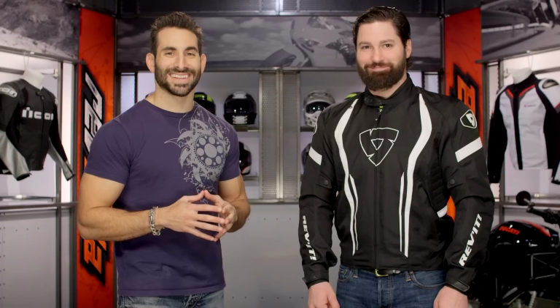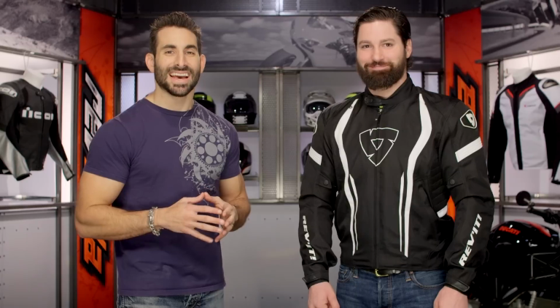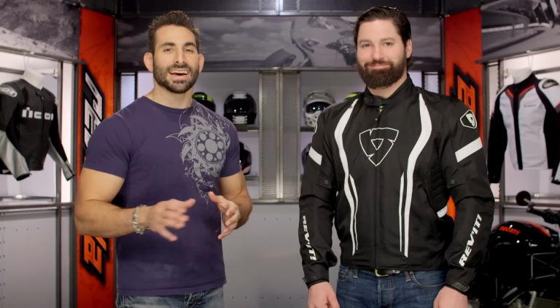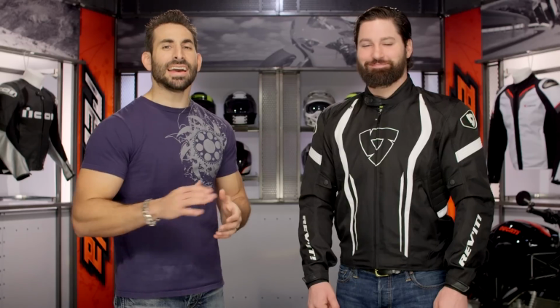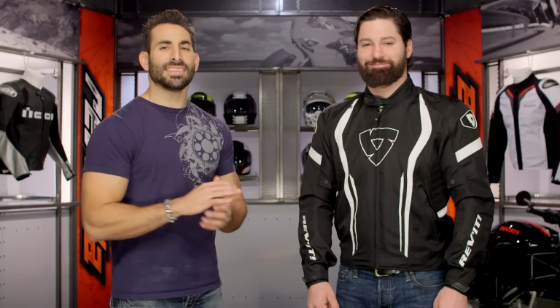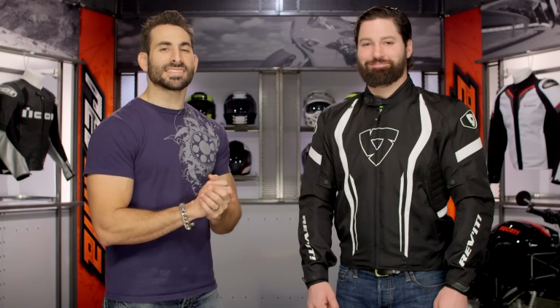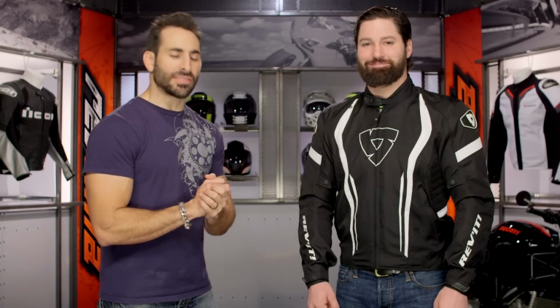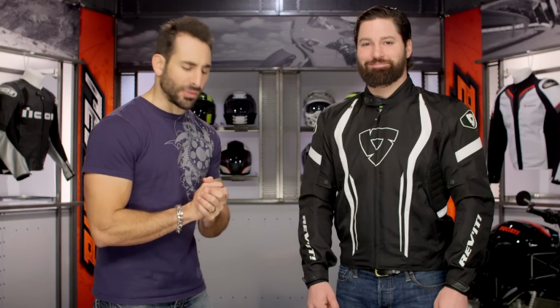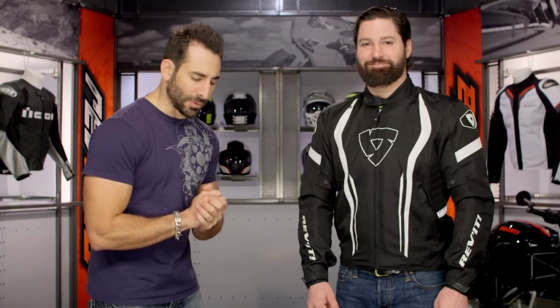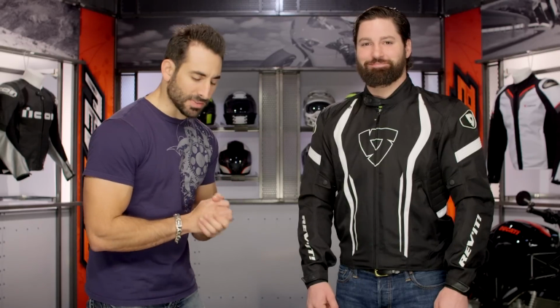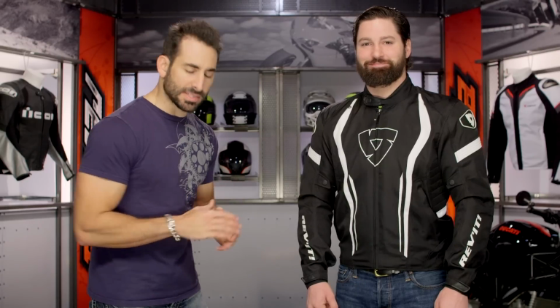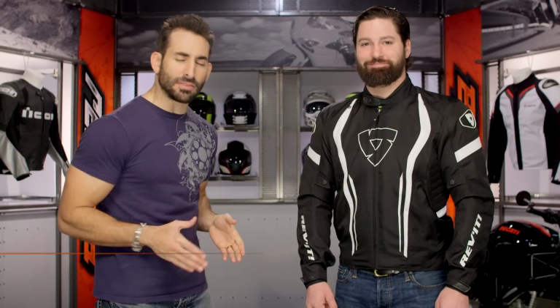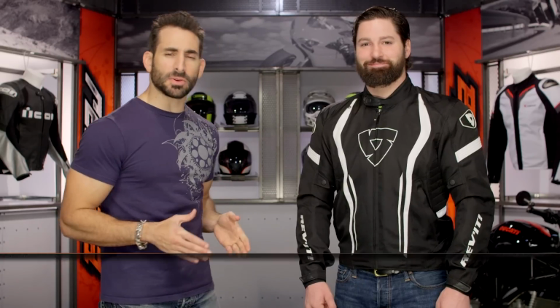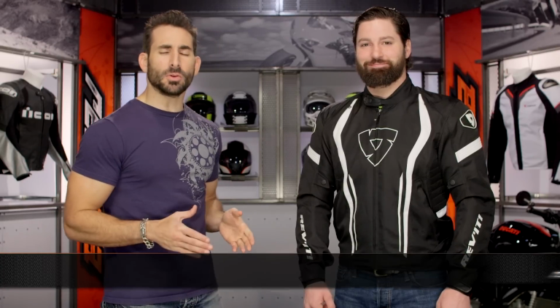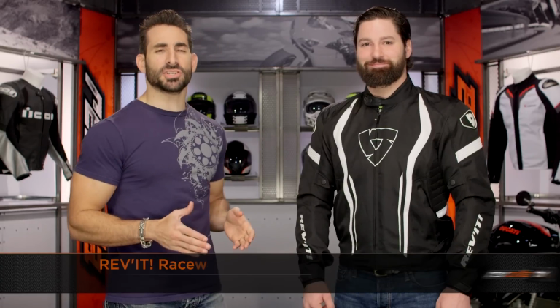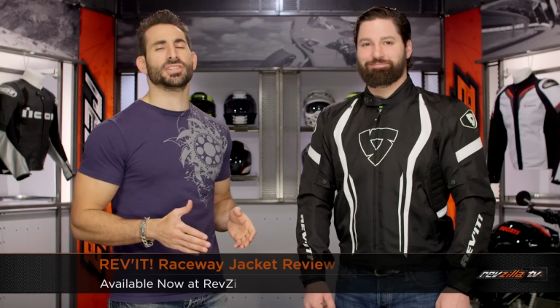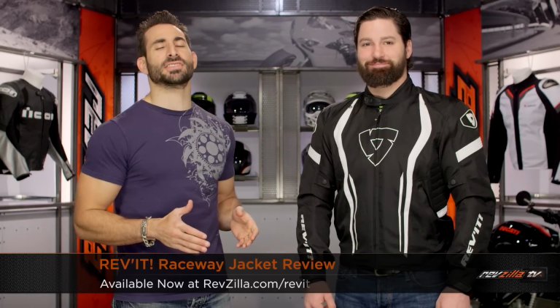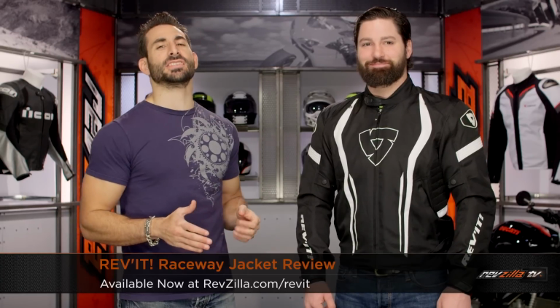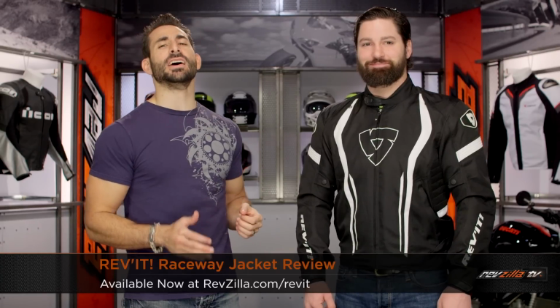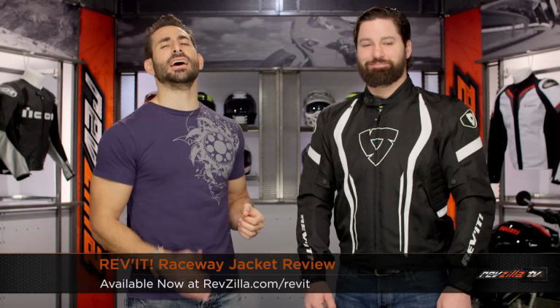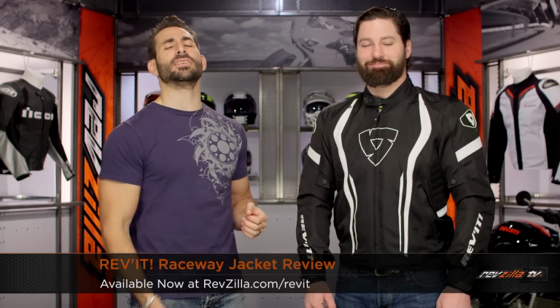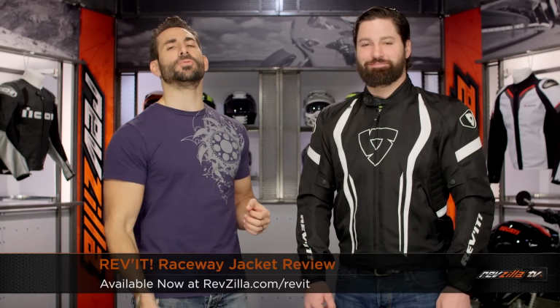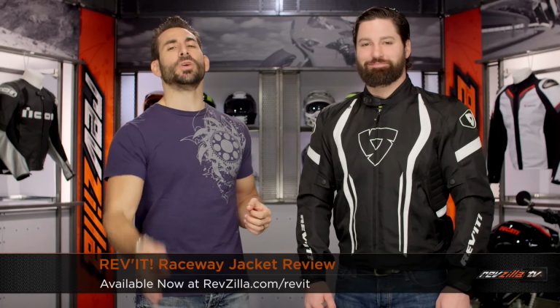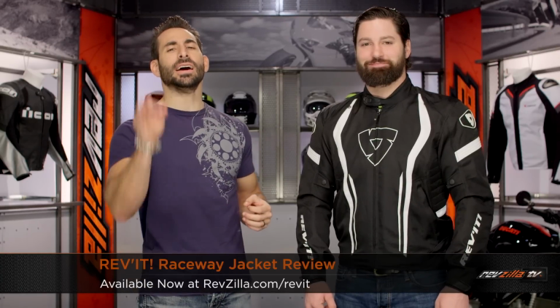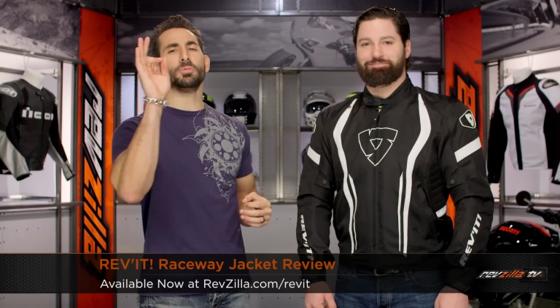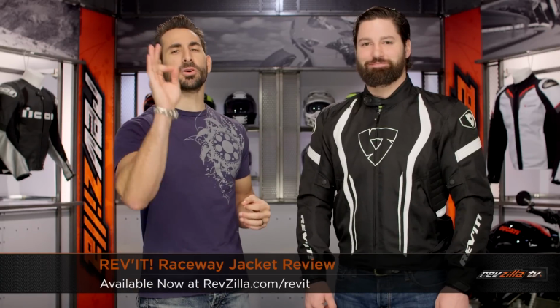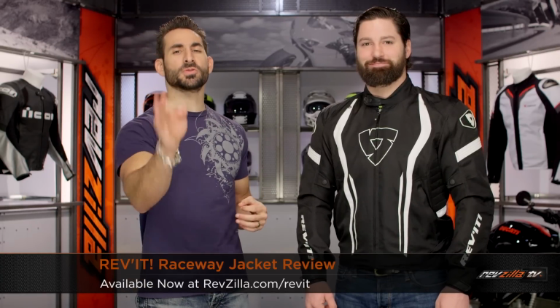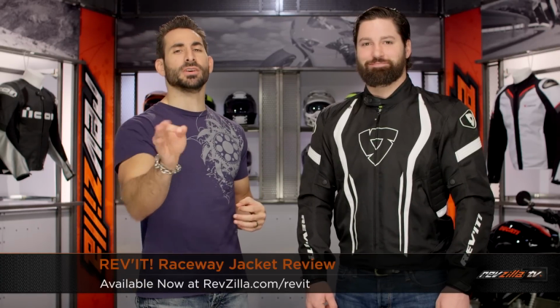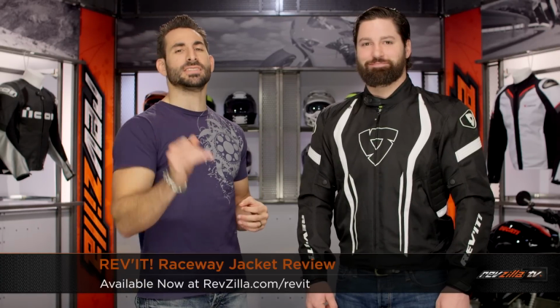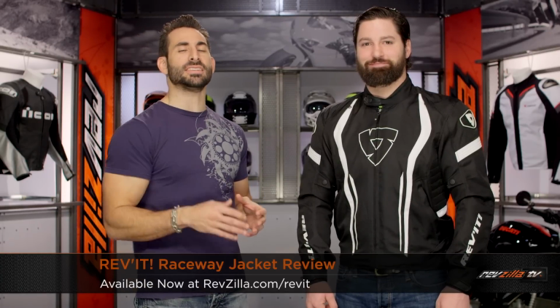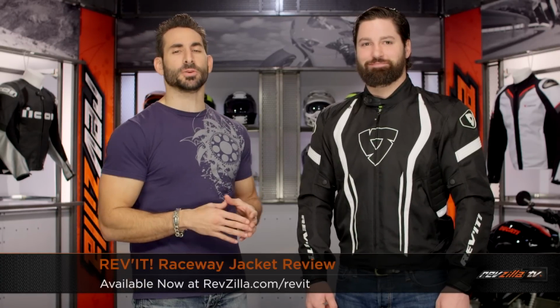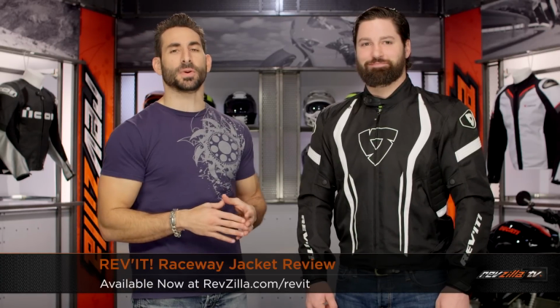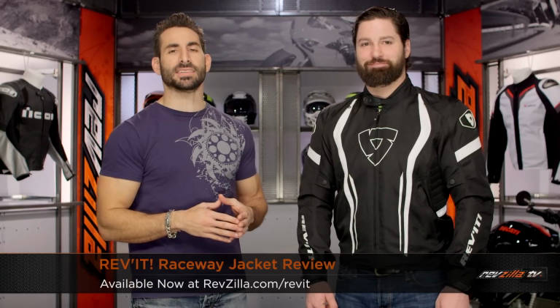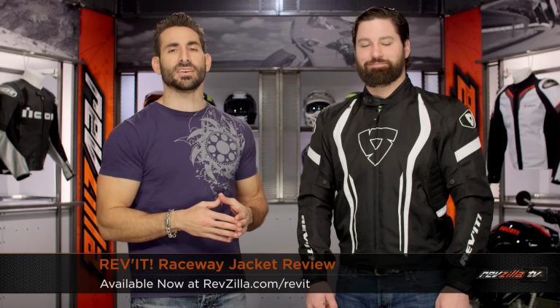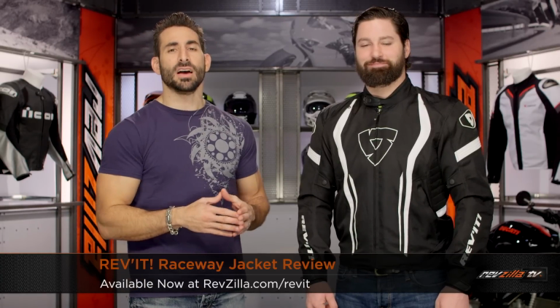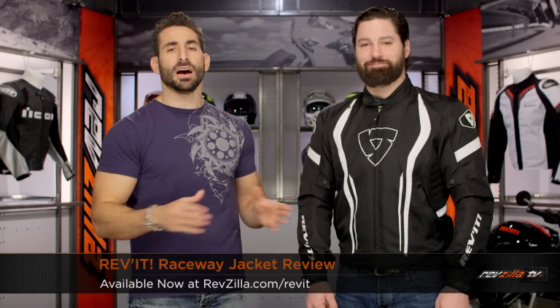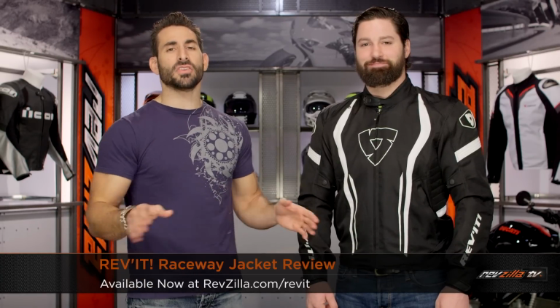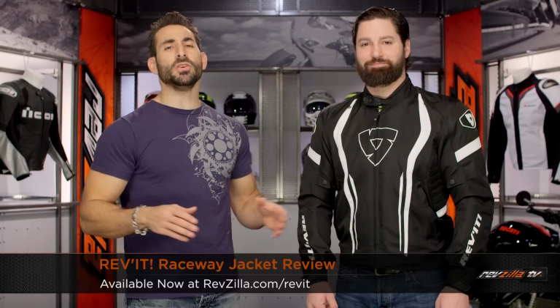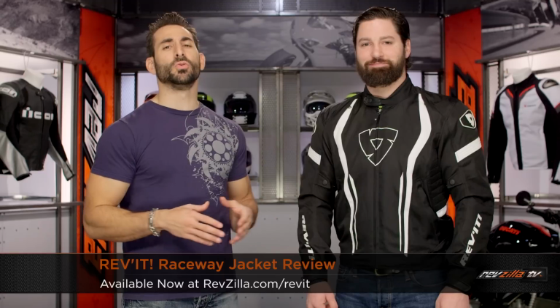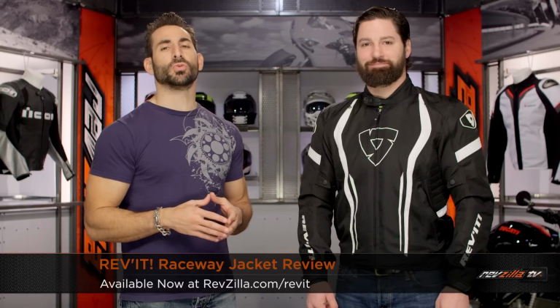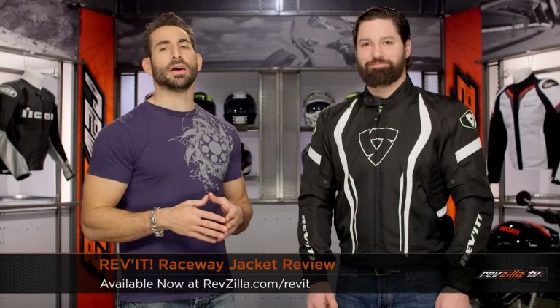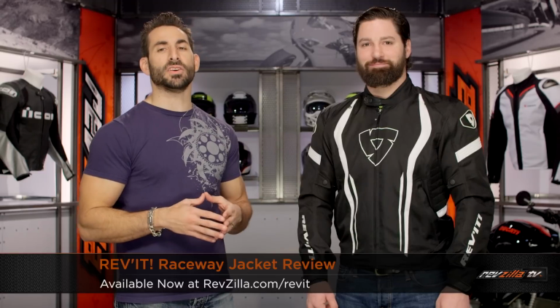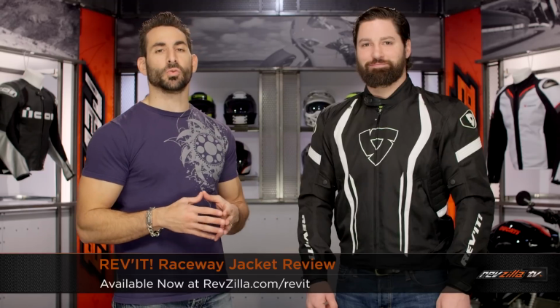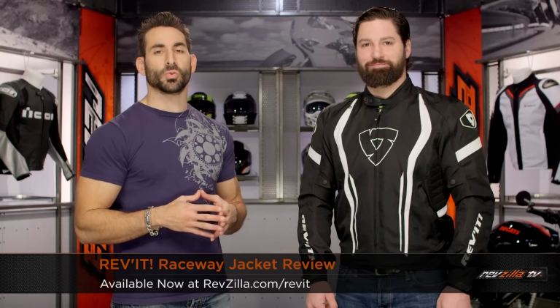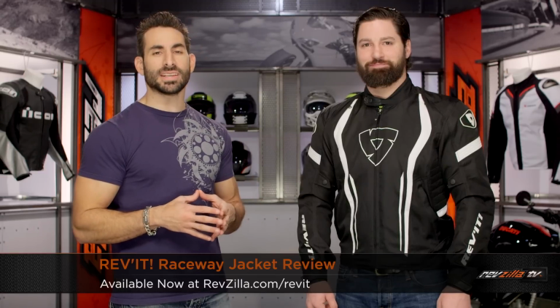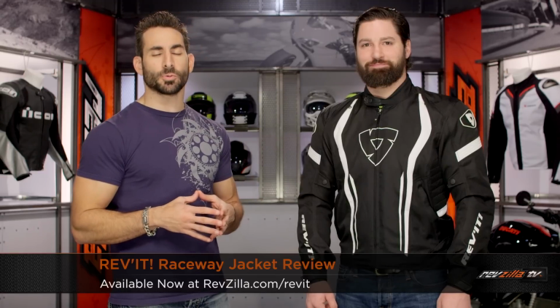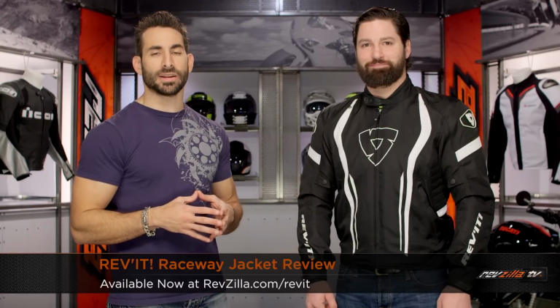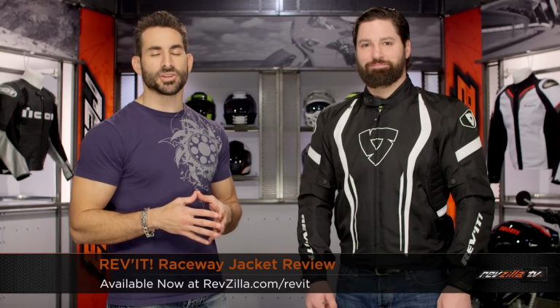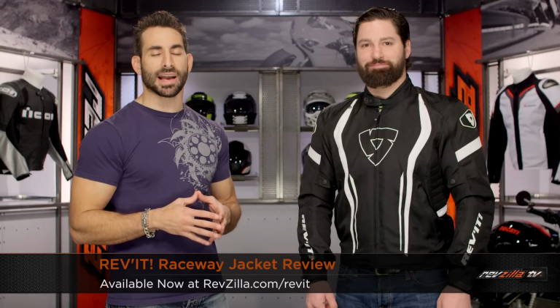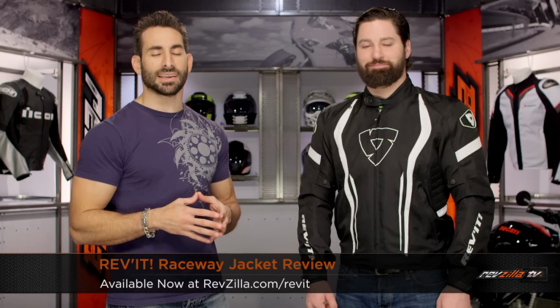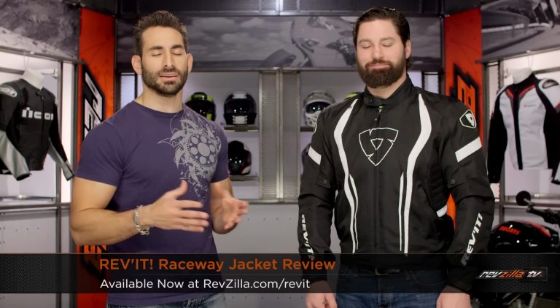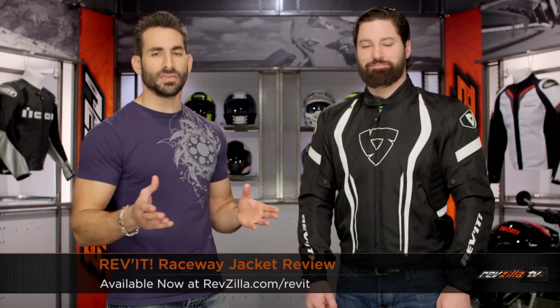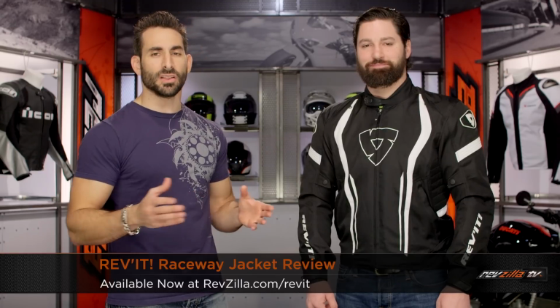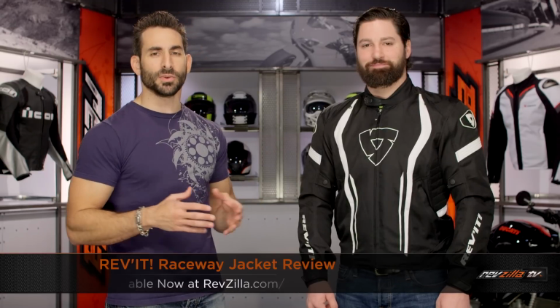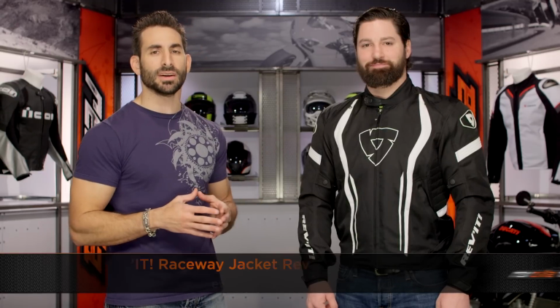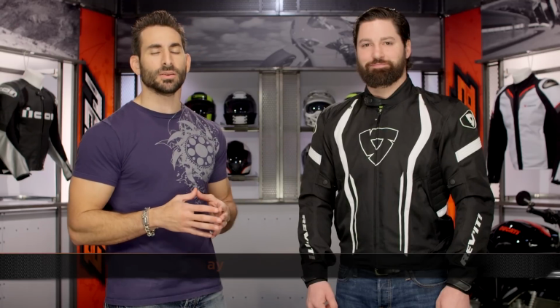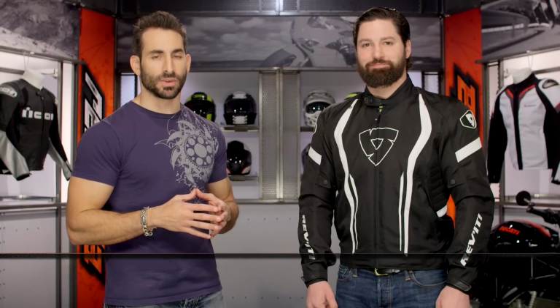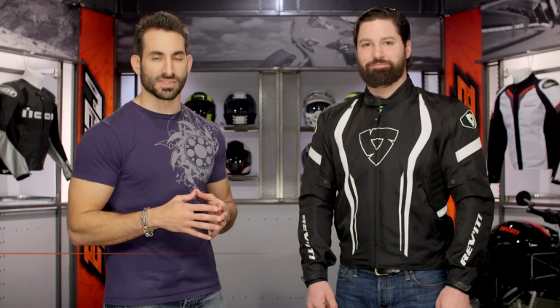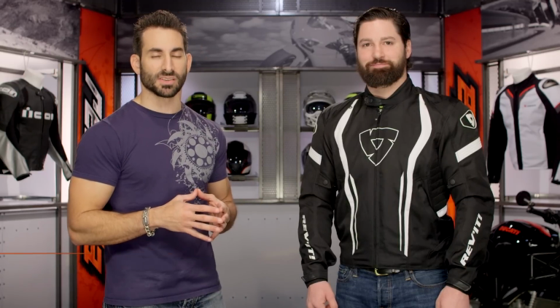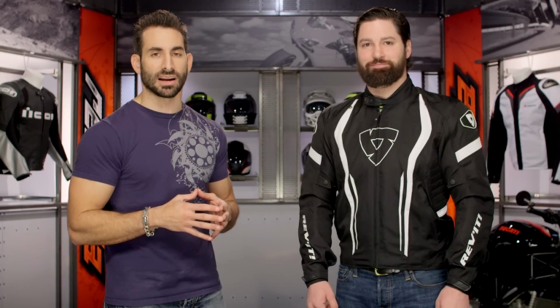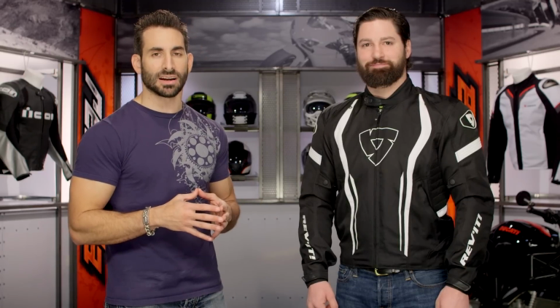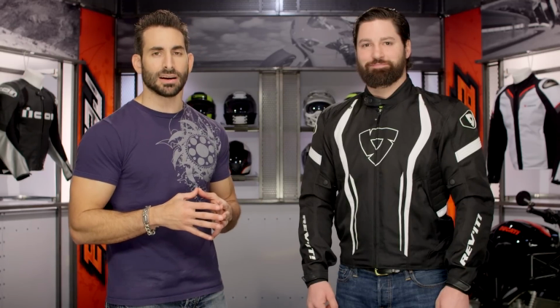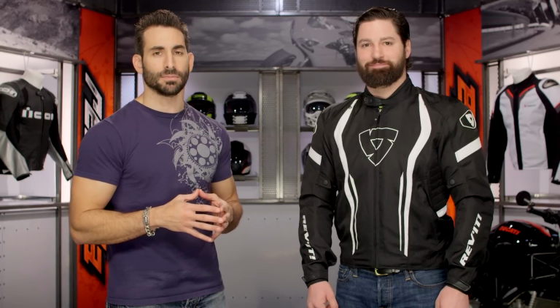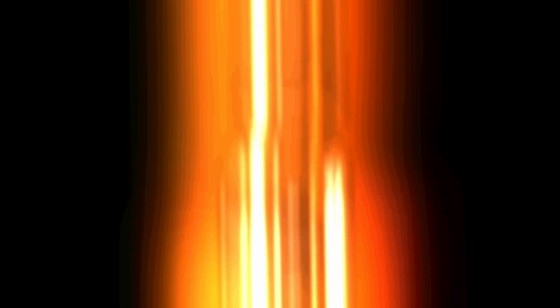Hey, this is Anthony from Threshold TV. We're going to watch Decide and Ride. Welcome to our detailed breakdown of the new Revit Raceway jacket, available at RevZilla.com.